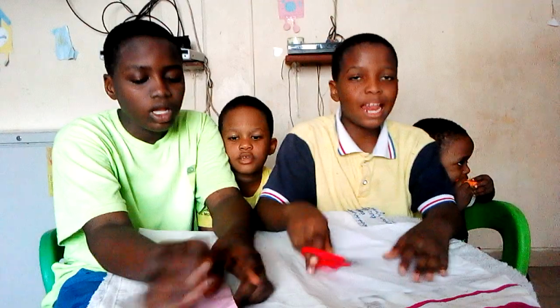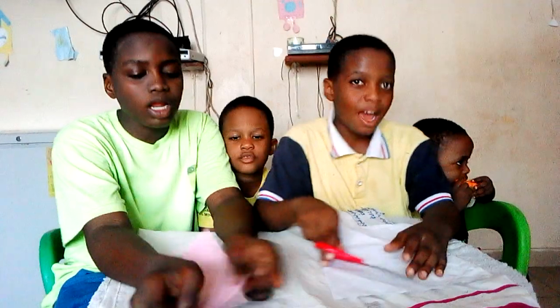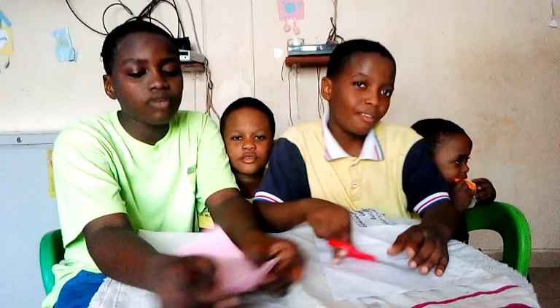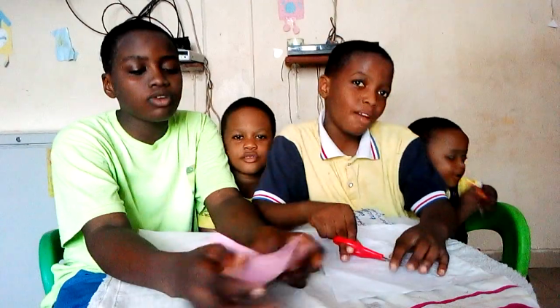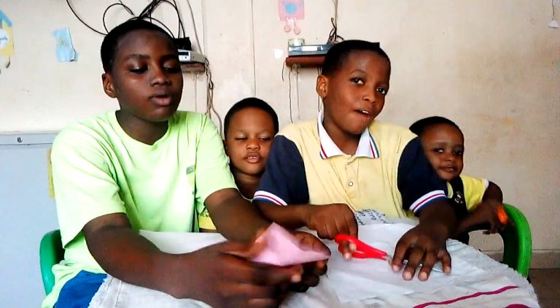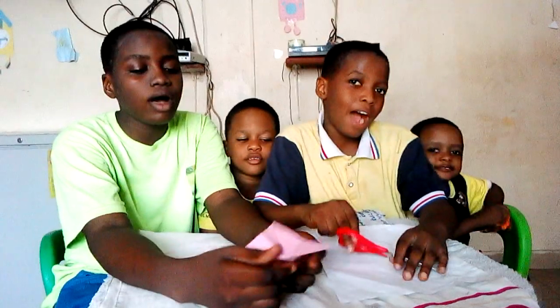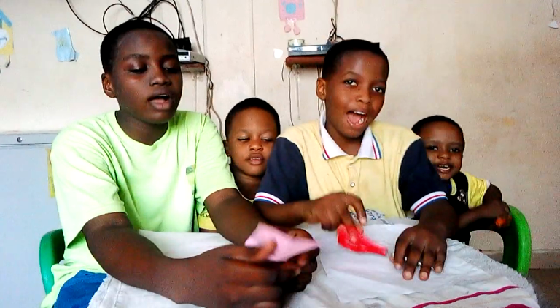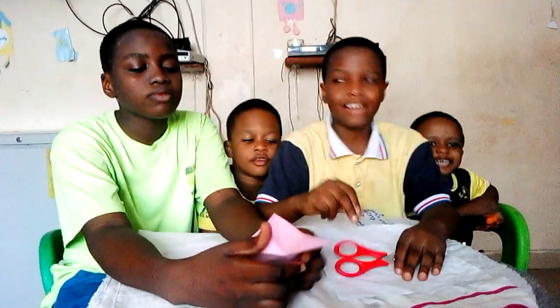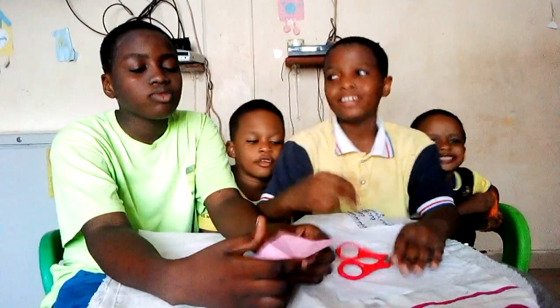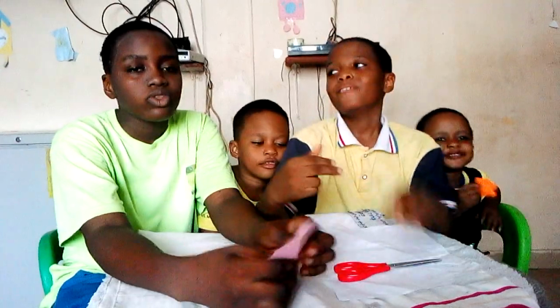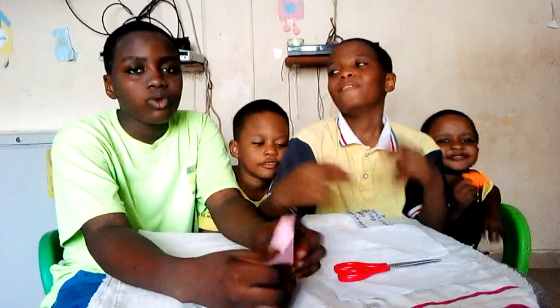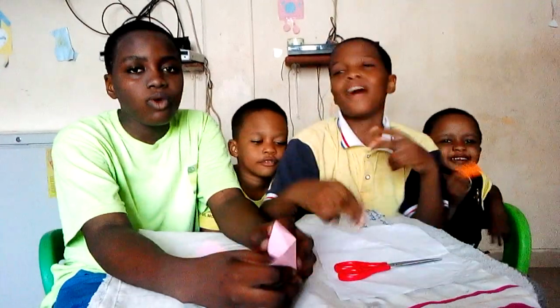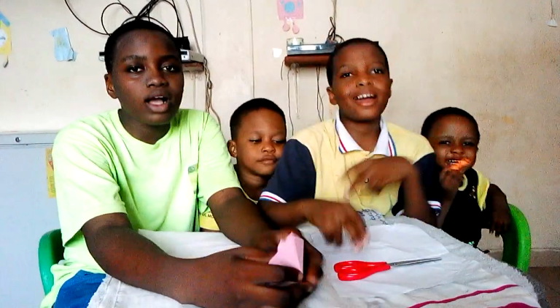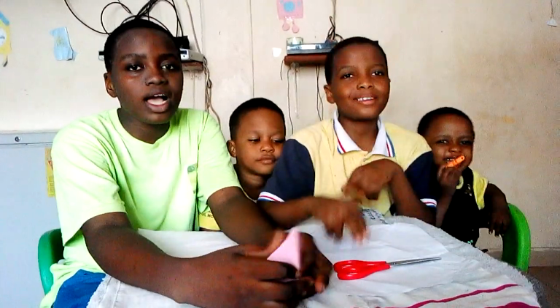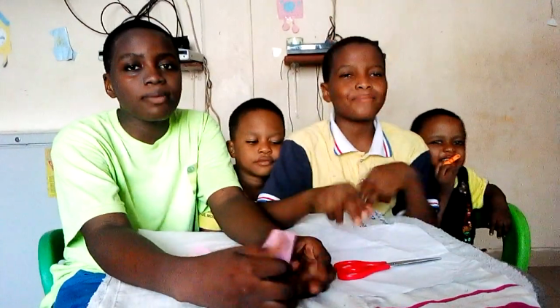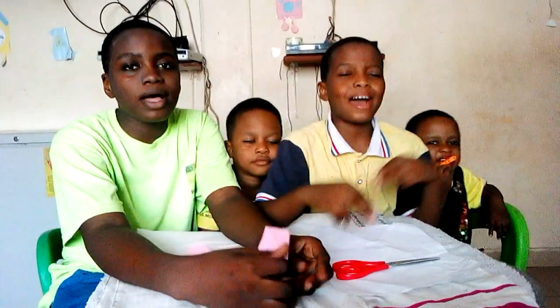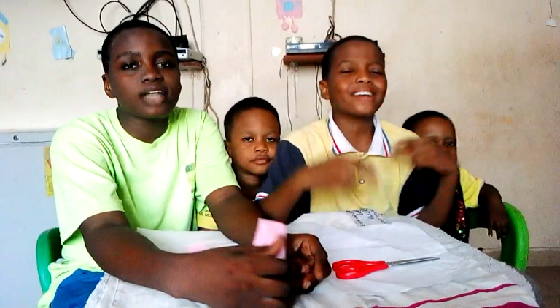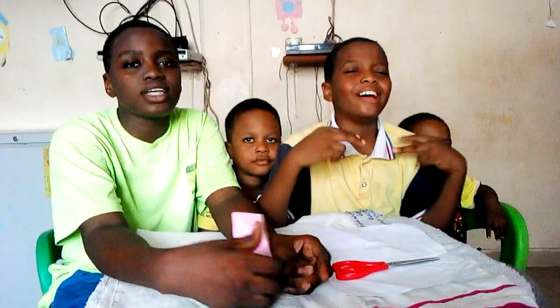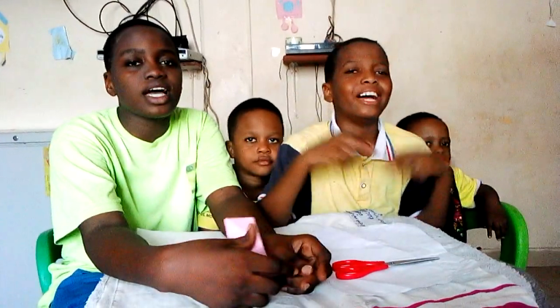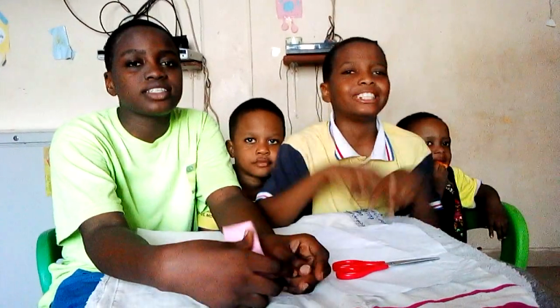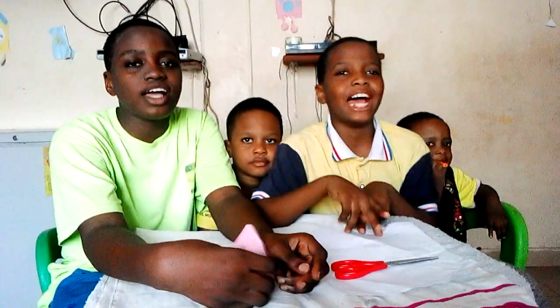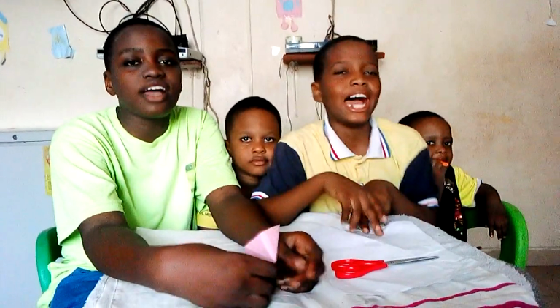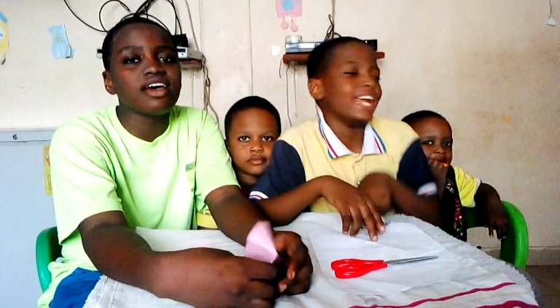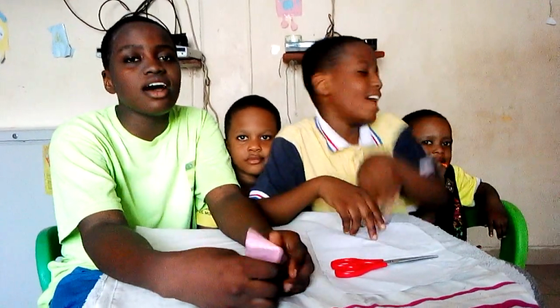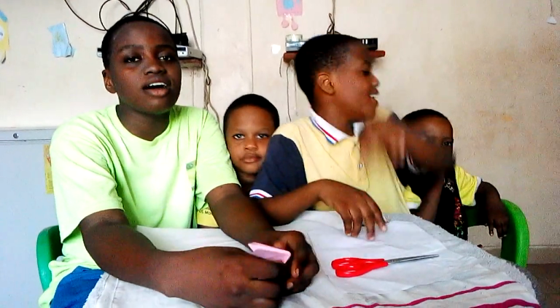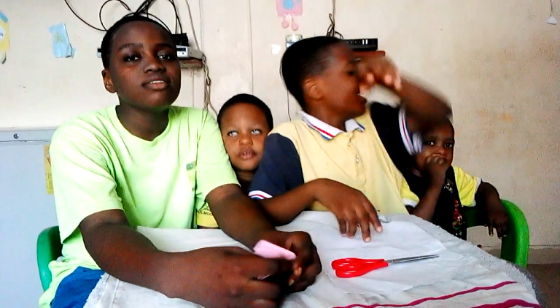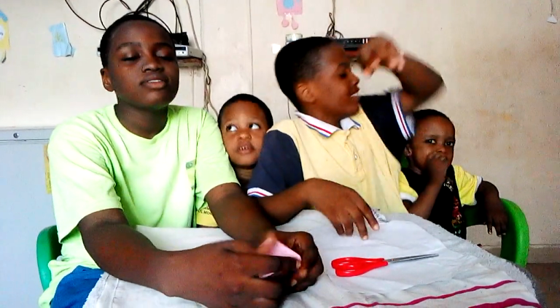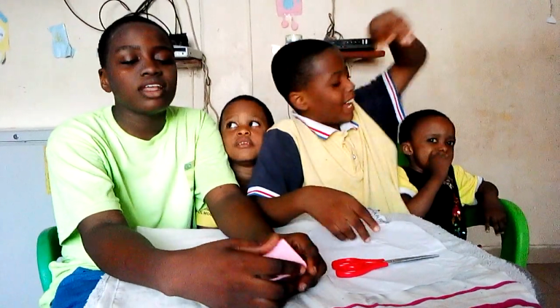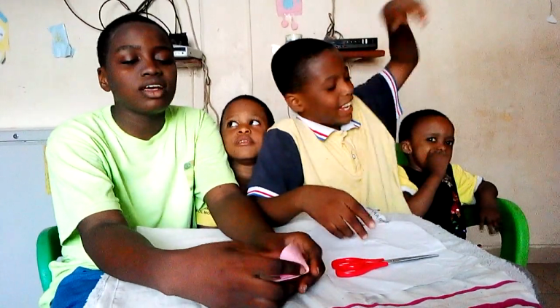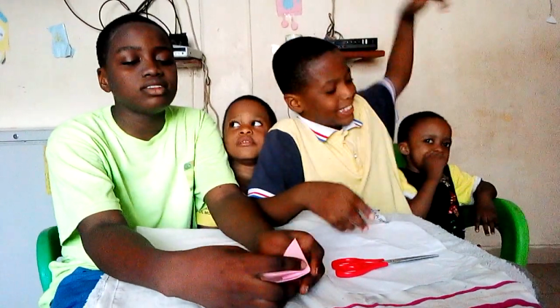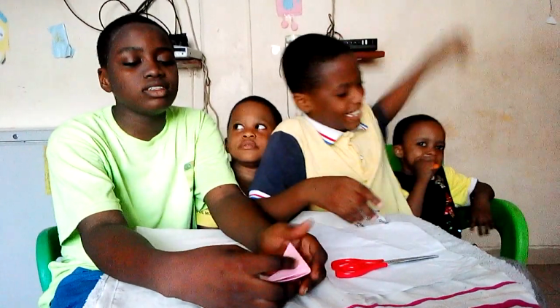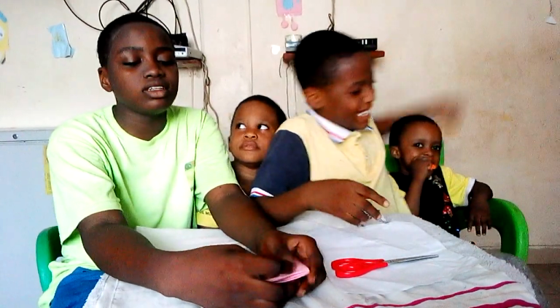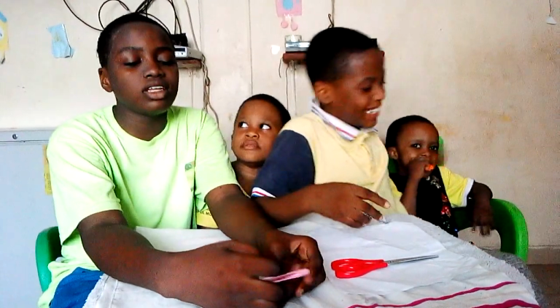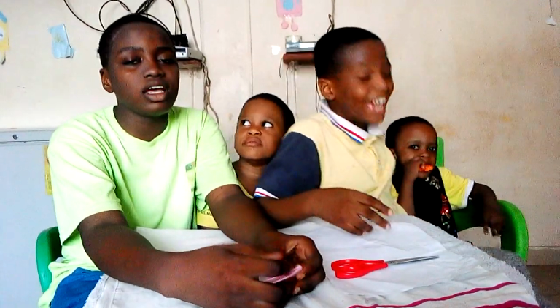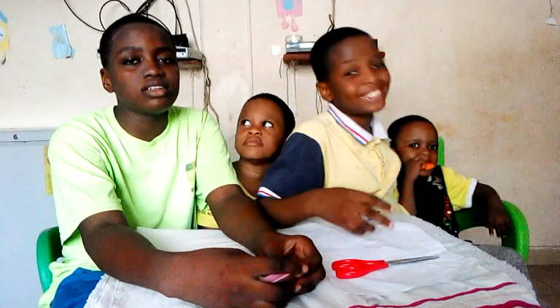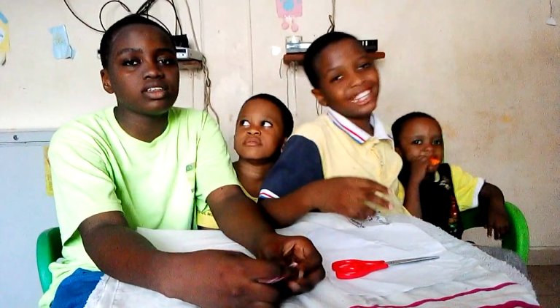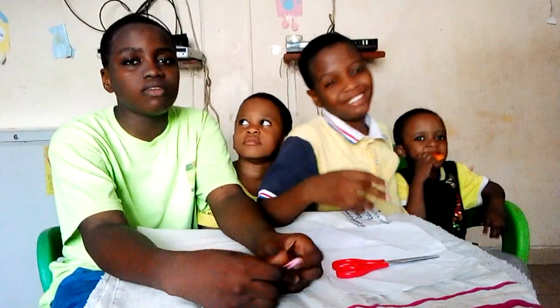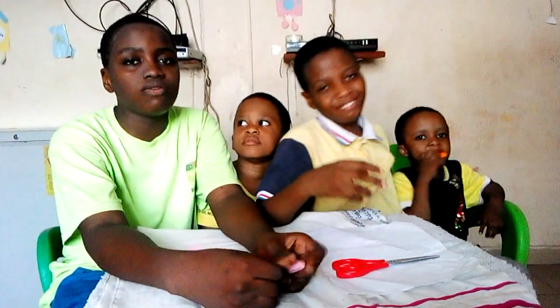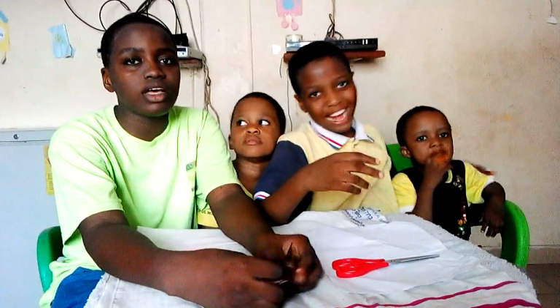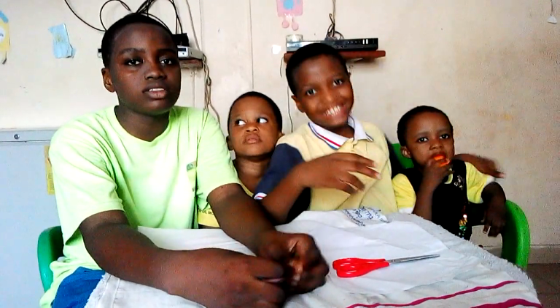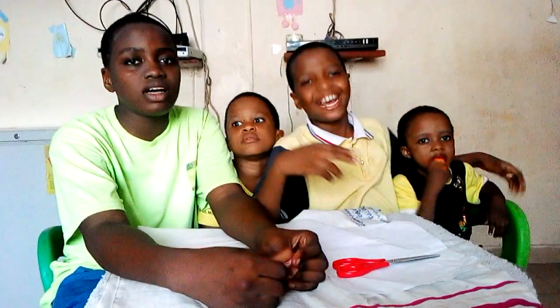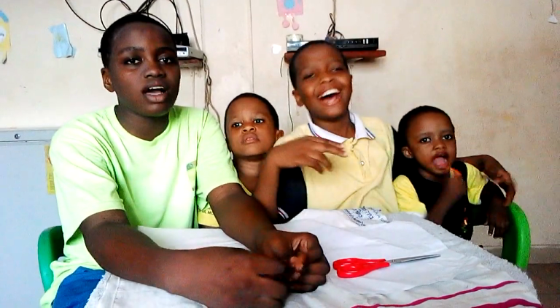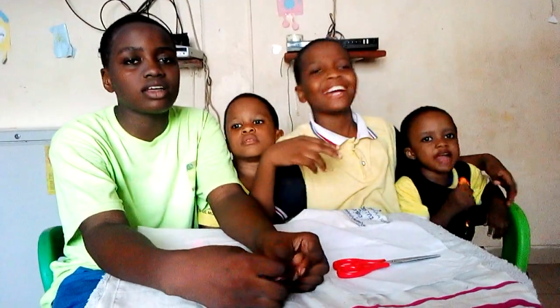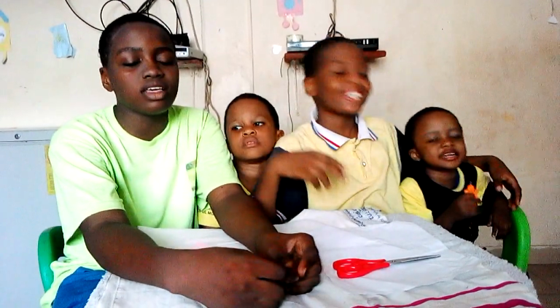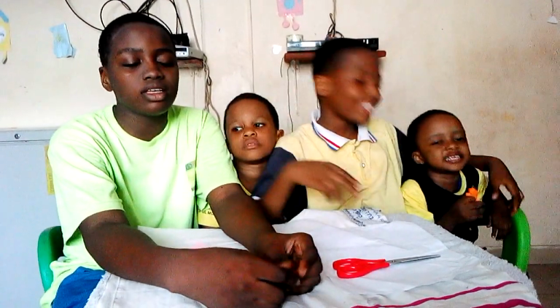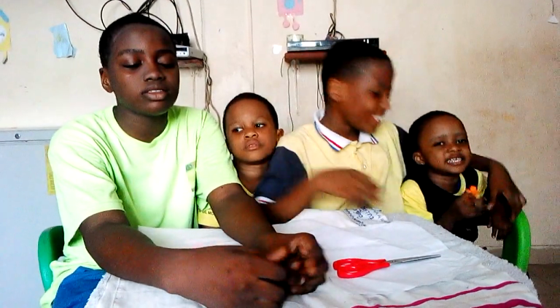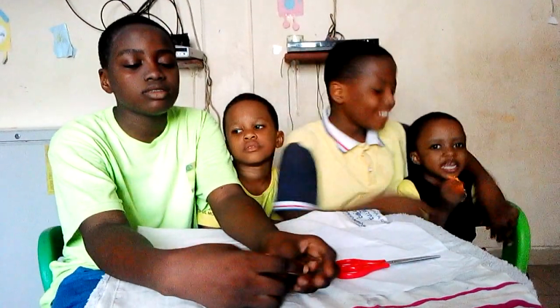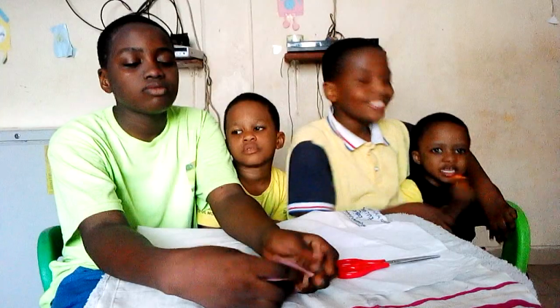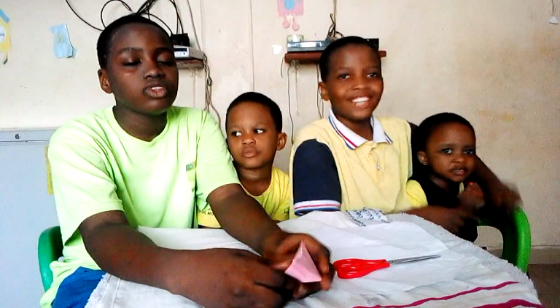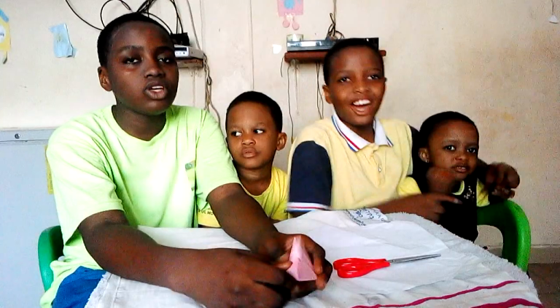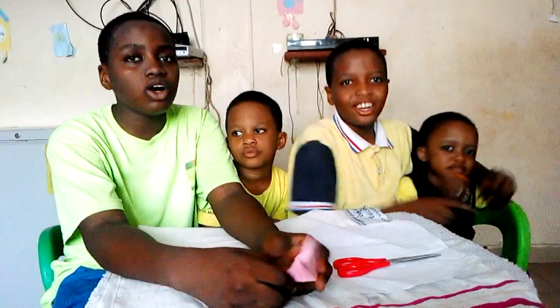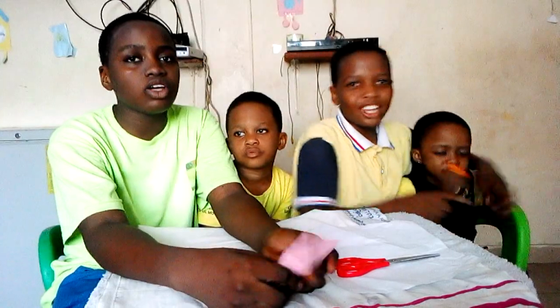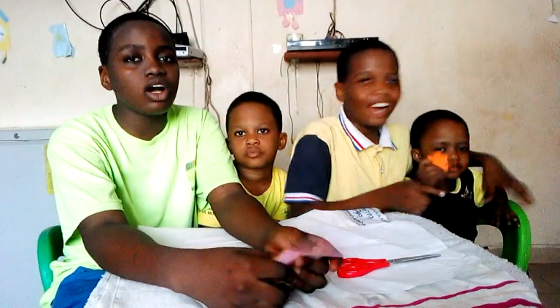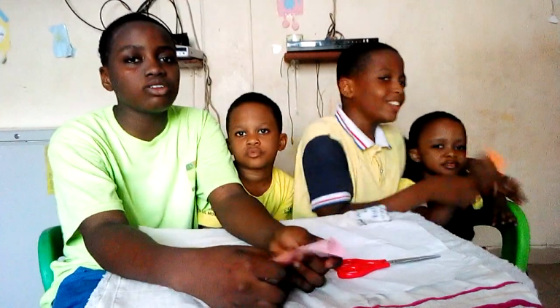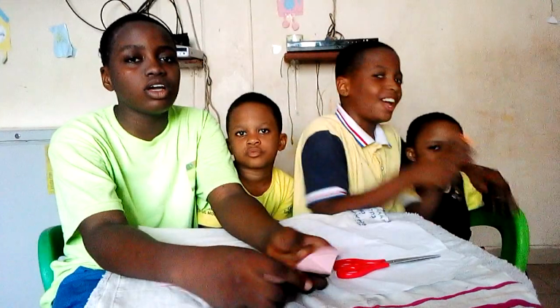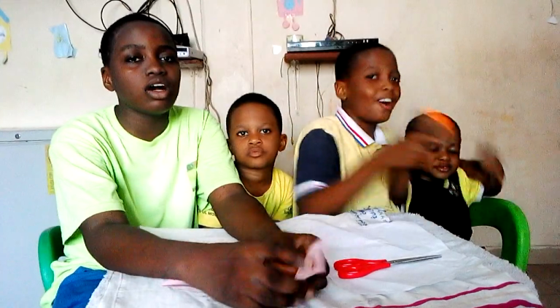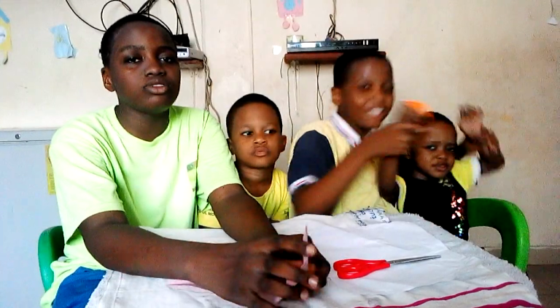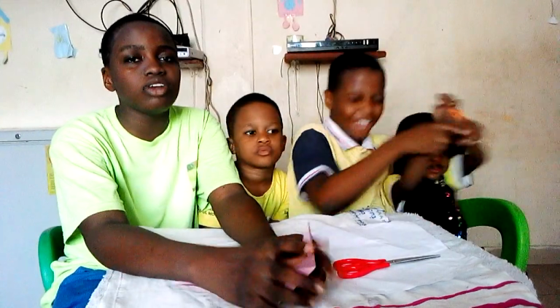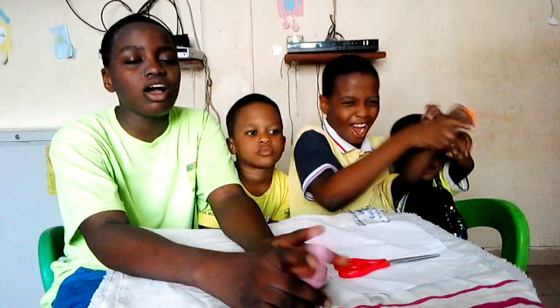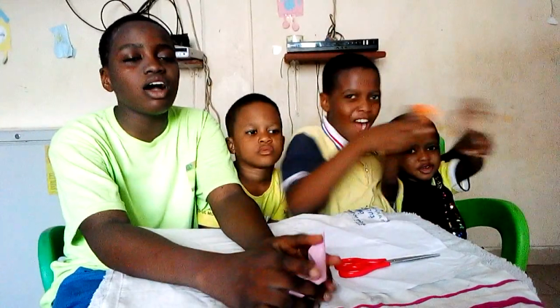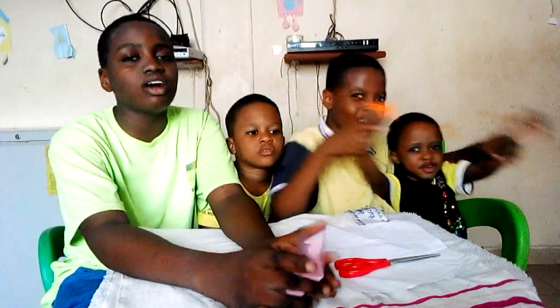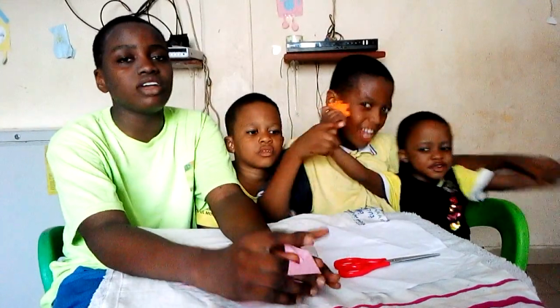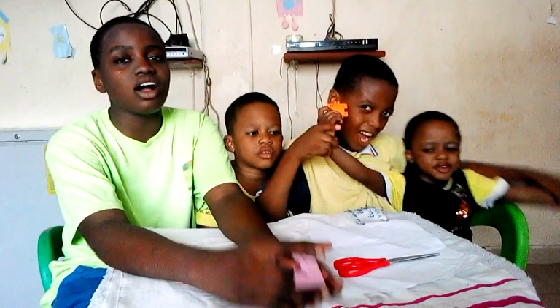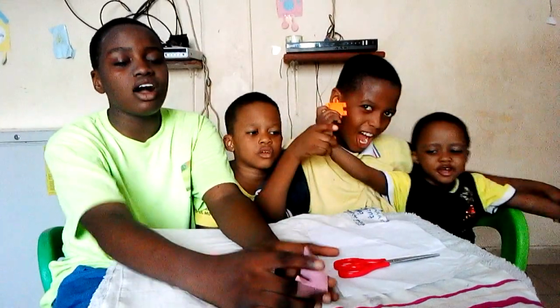Hello everyone, welcome back to the channel. The genius with my talking. Yo yo yo yo yo!